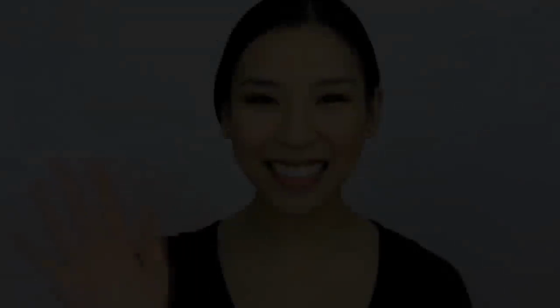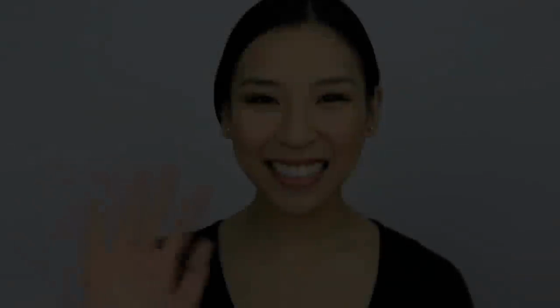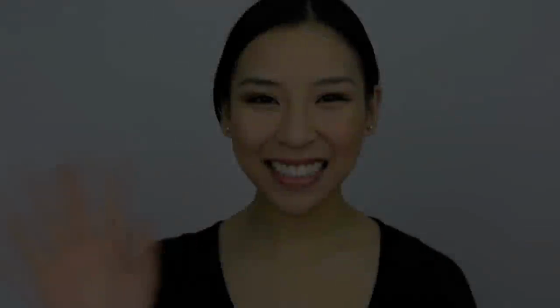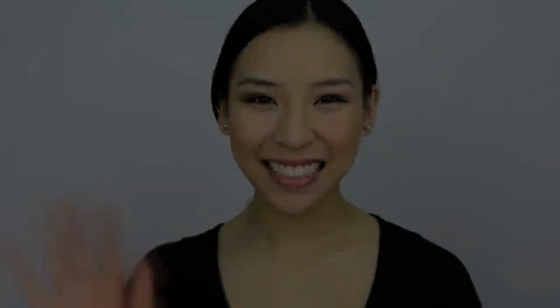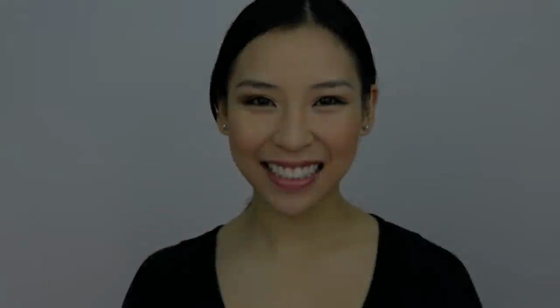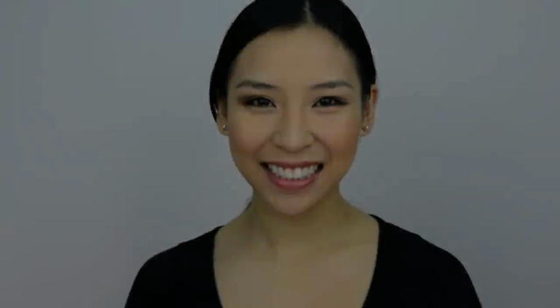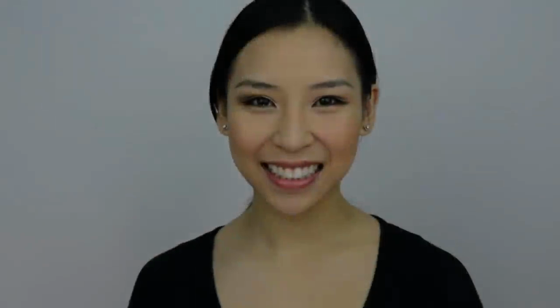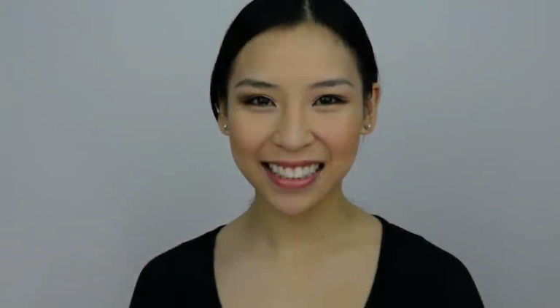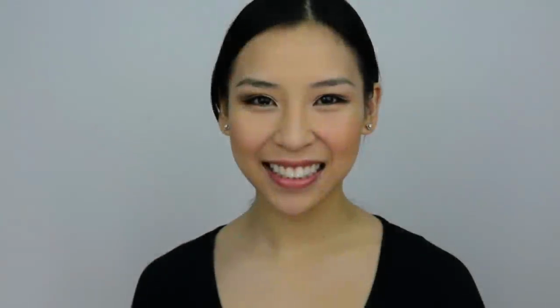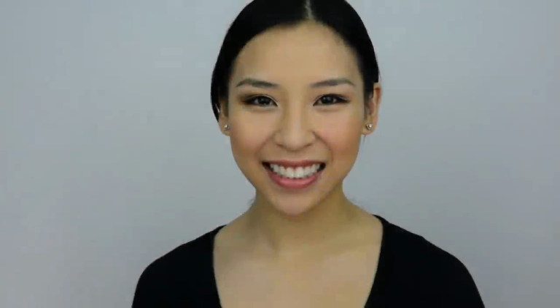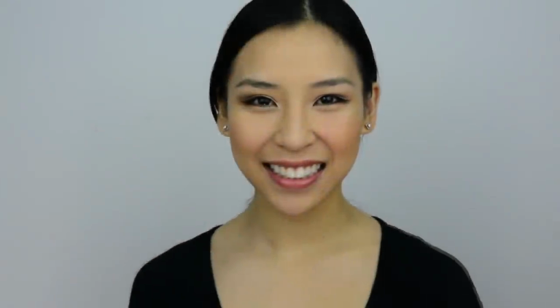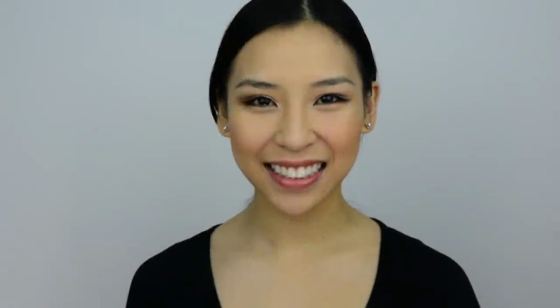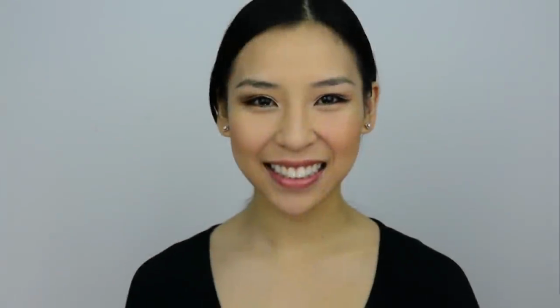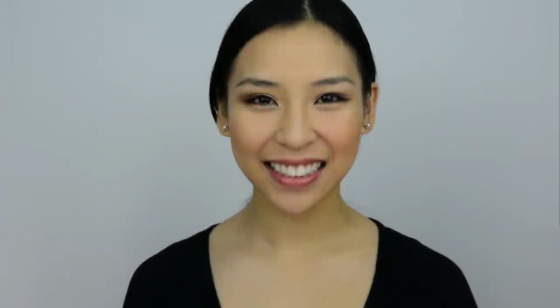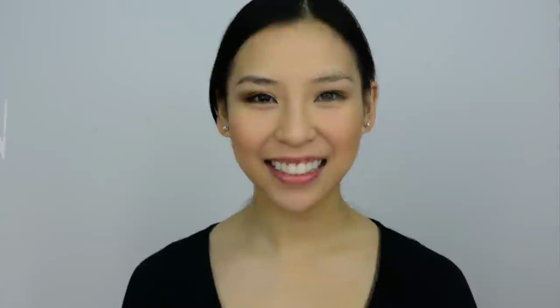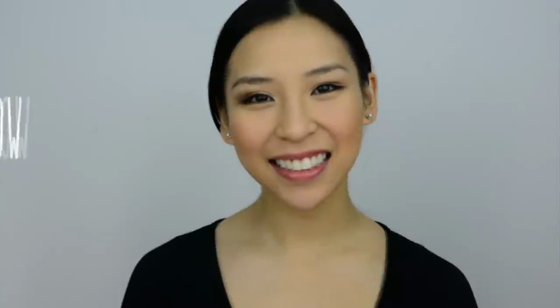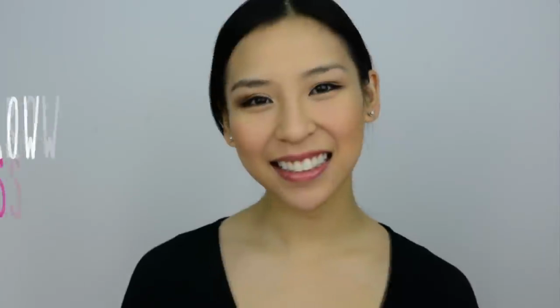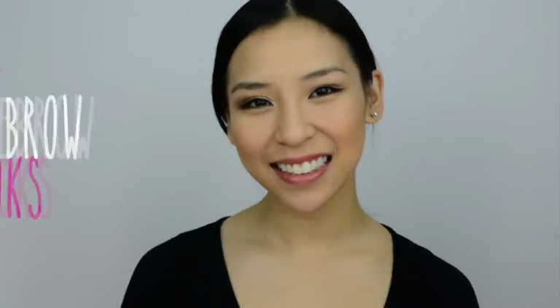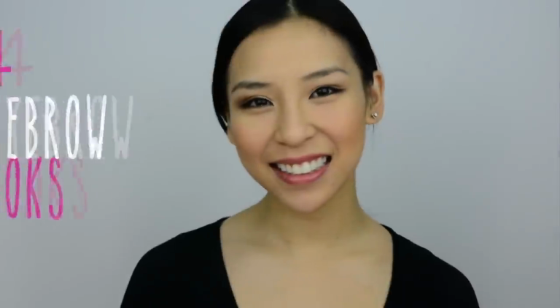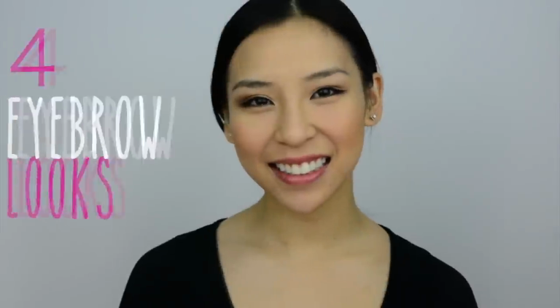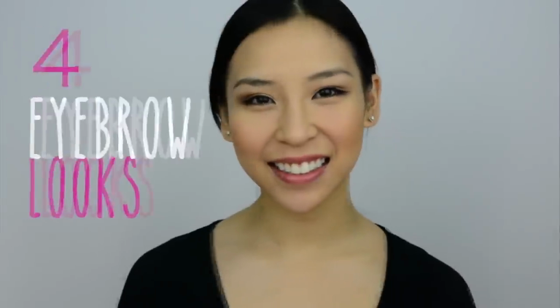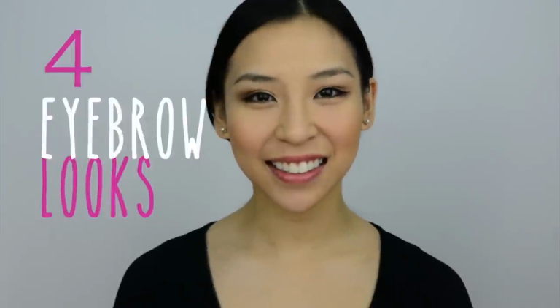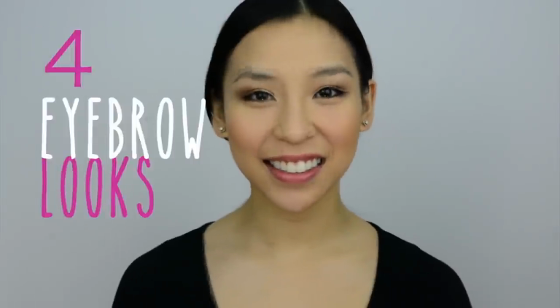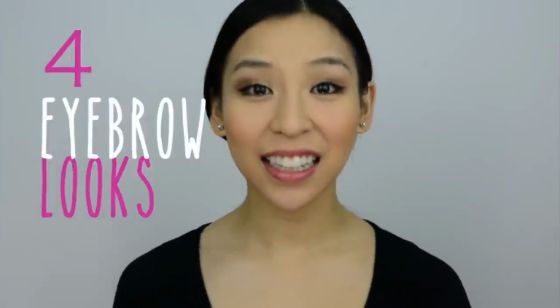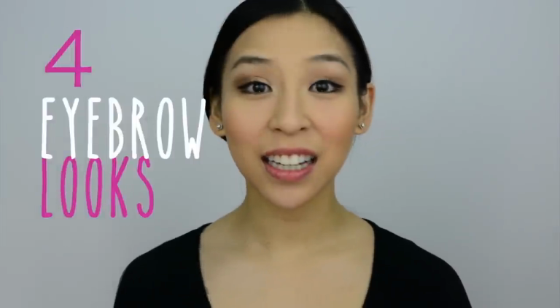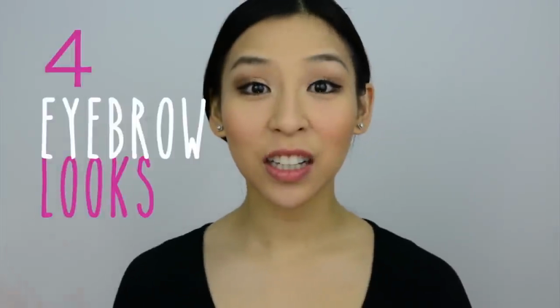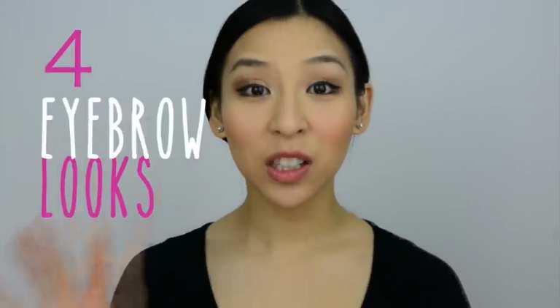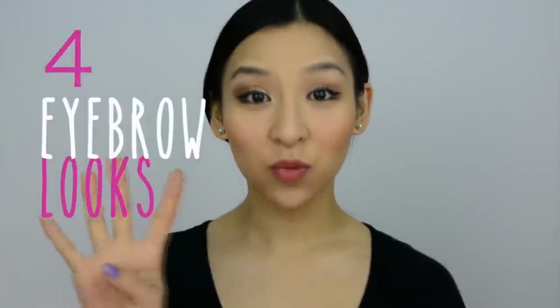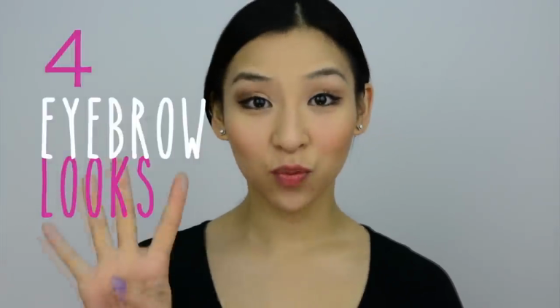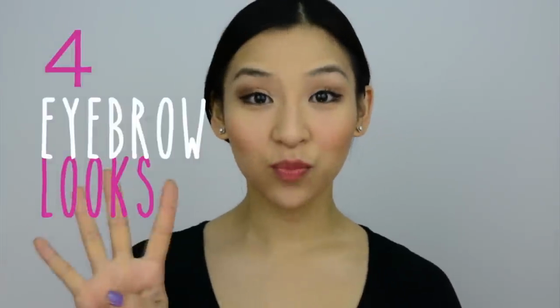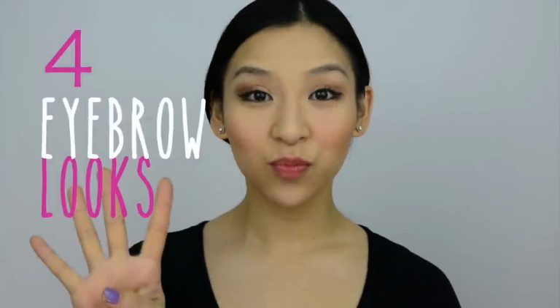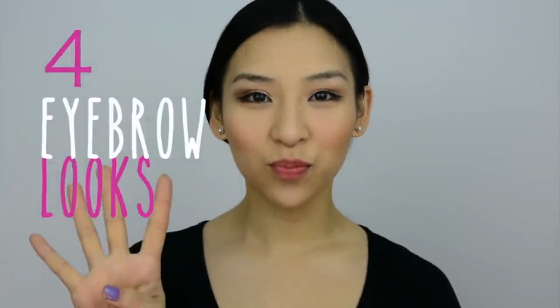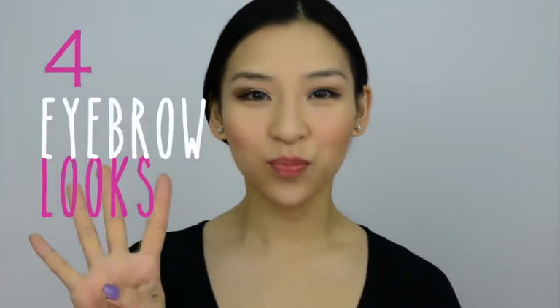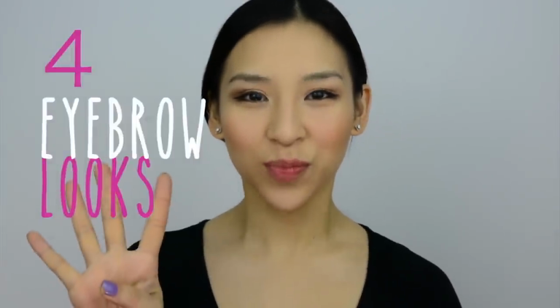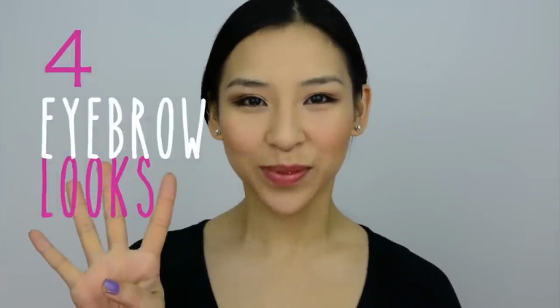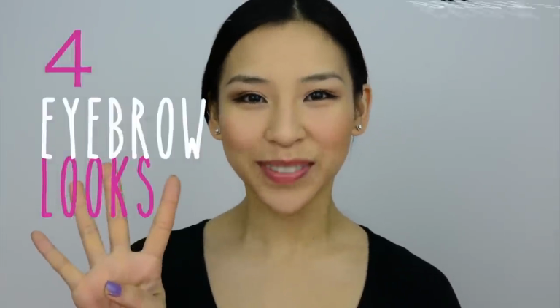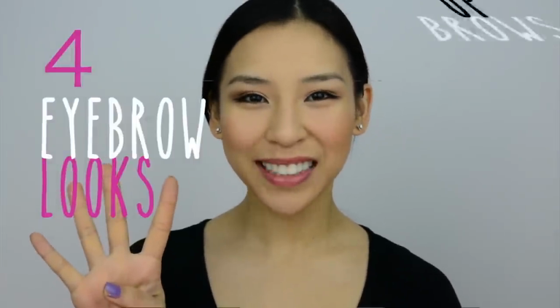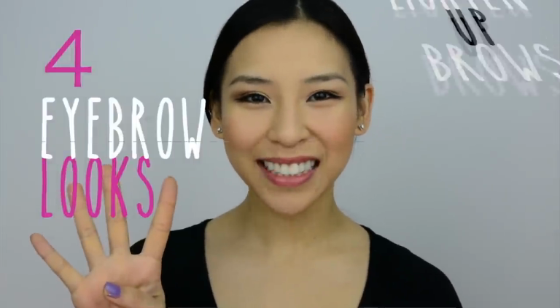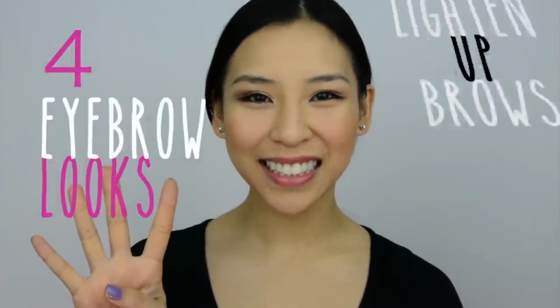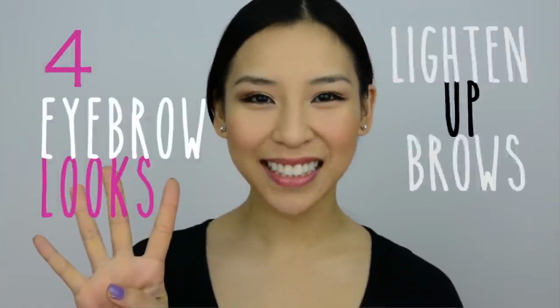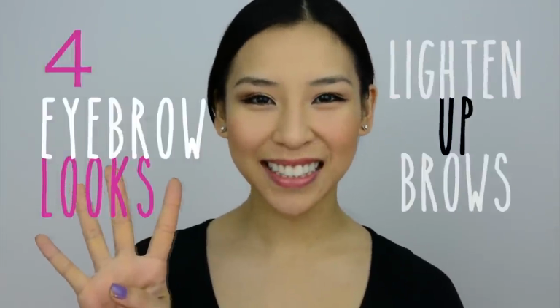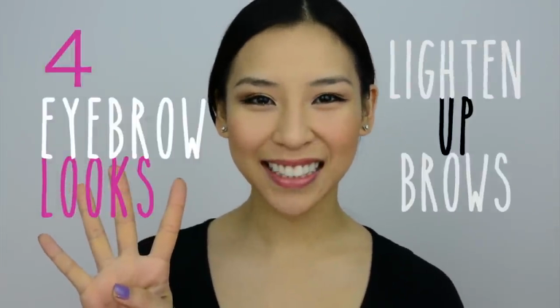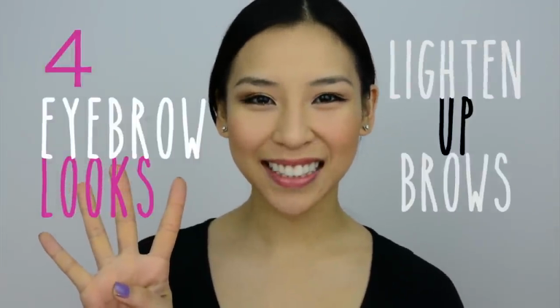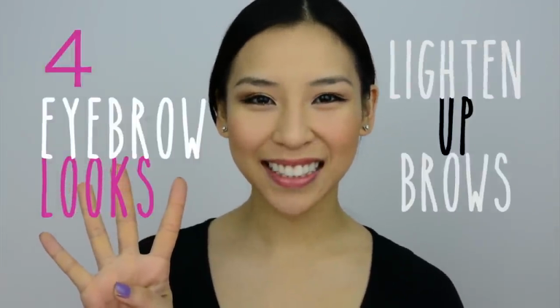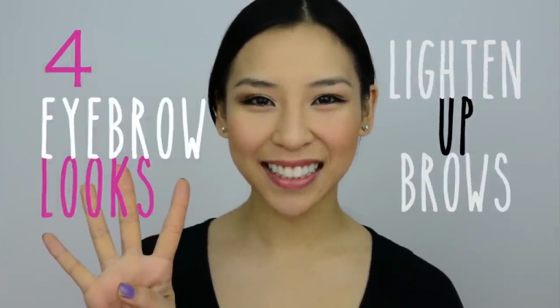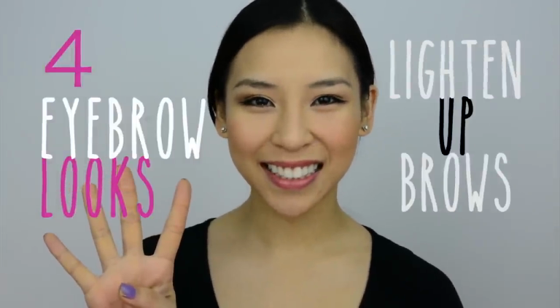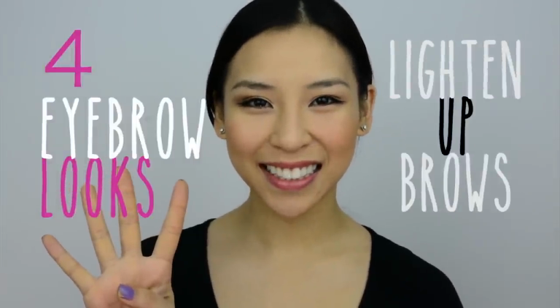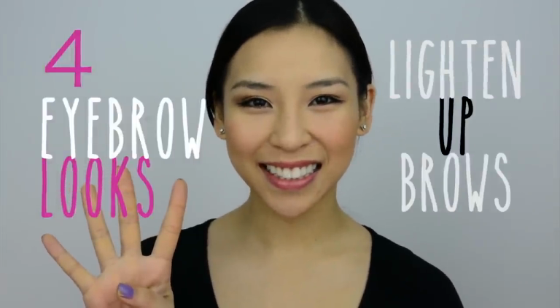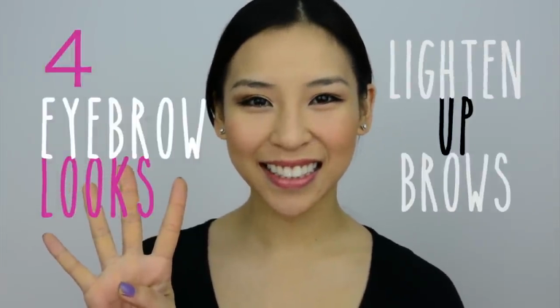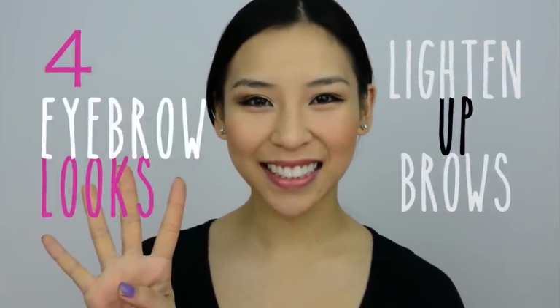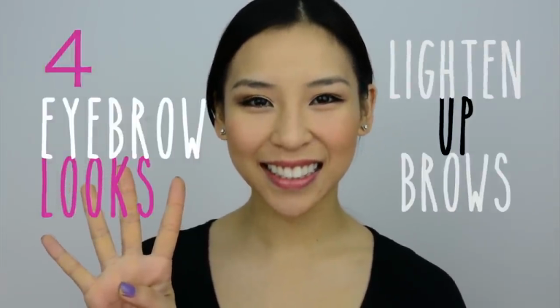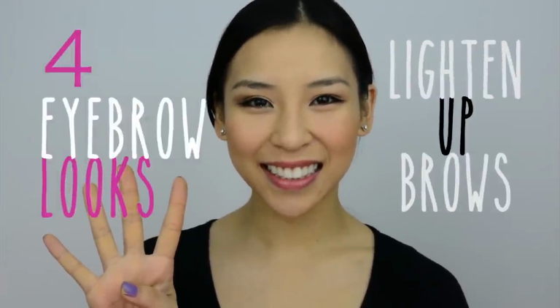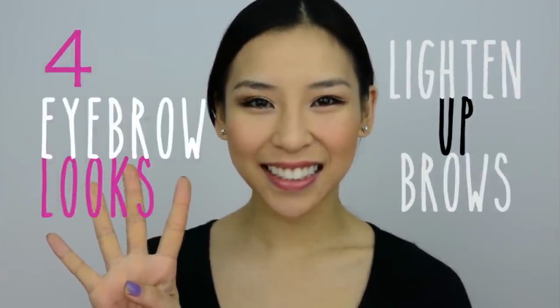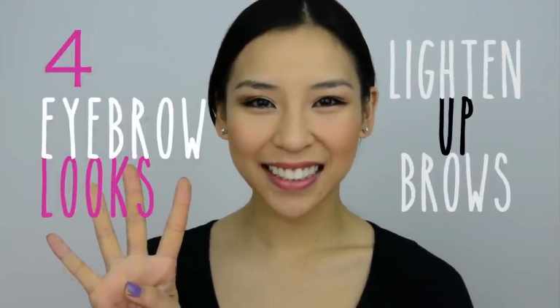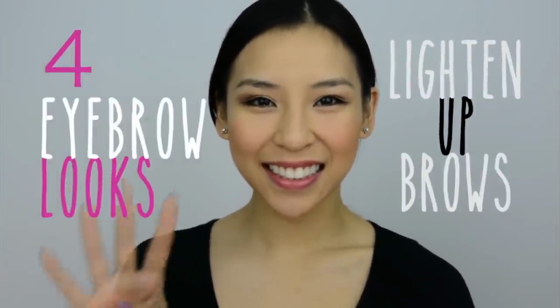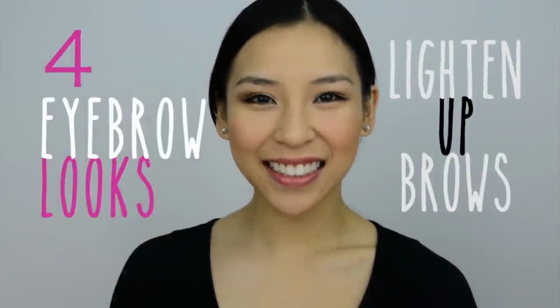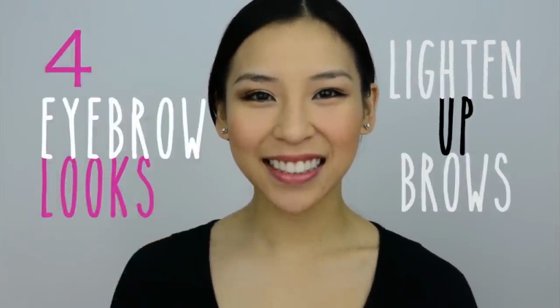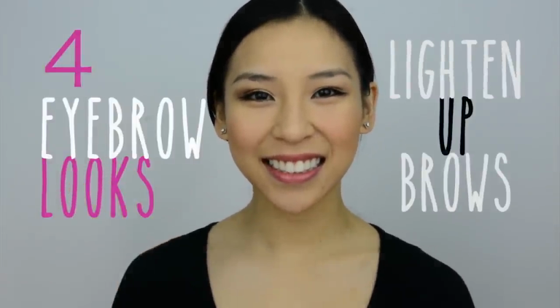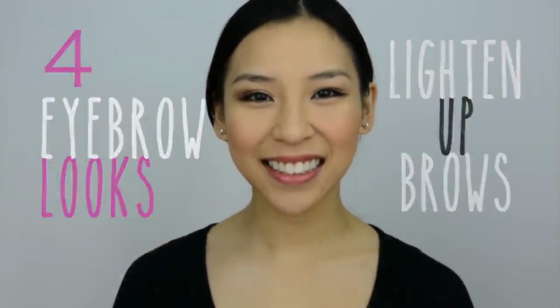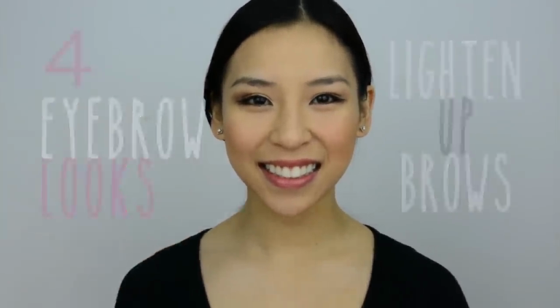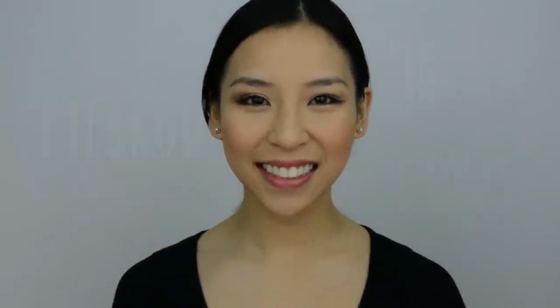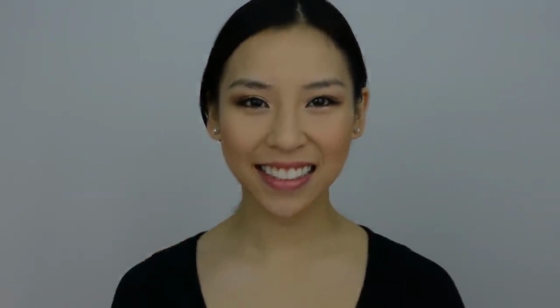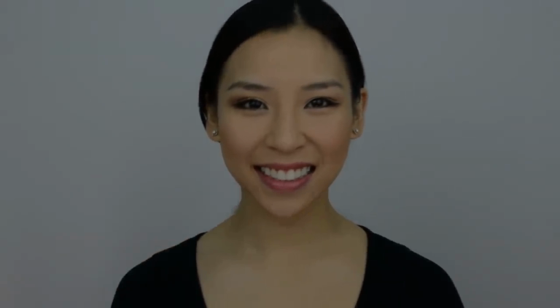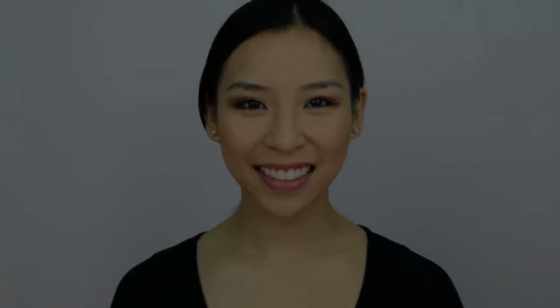Hi guys, today I'll be showing you four different eyebrow looks and also how I lighten my brows up without bleach.